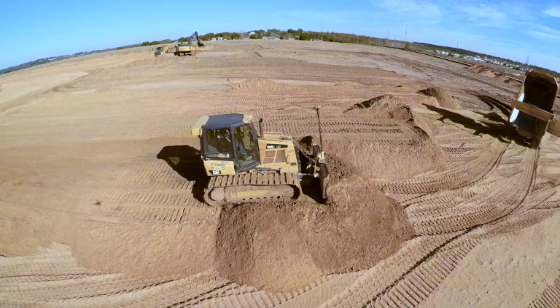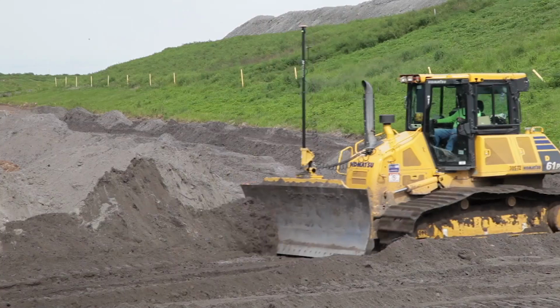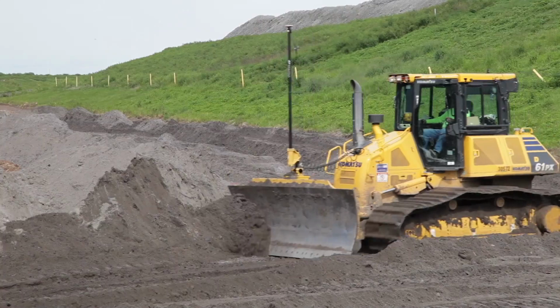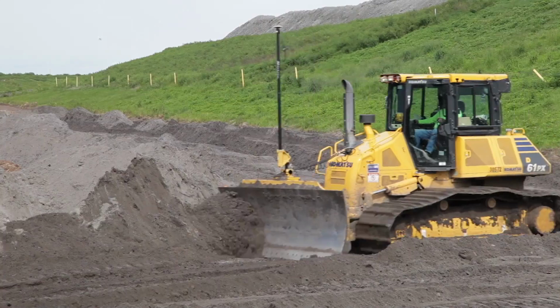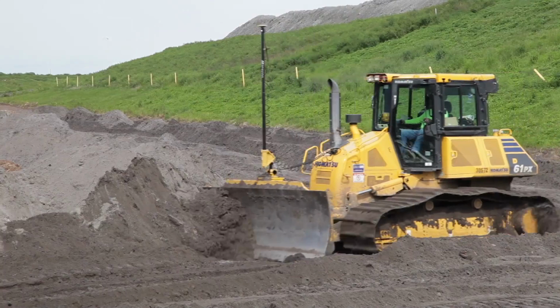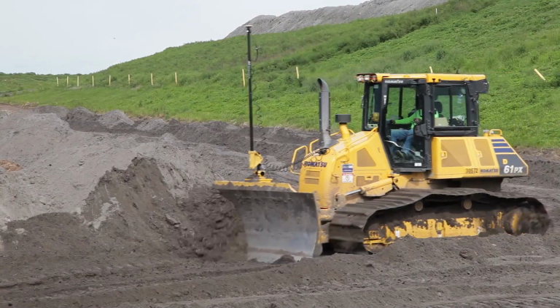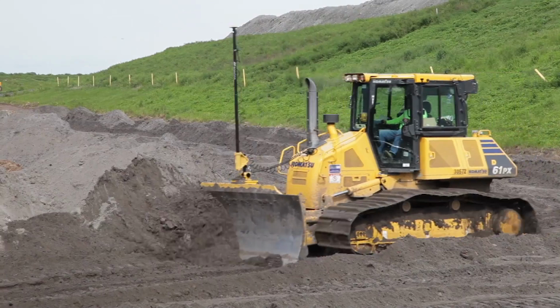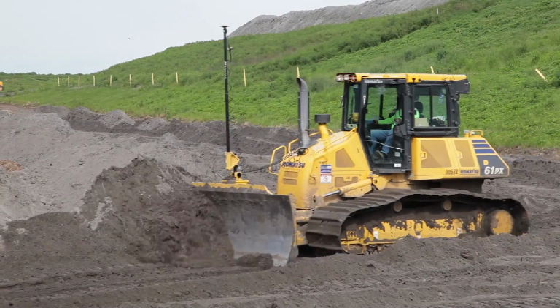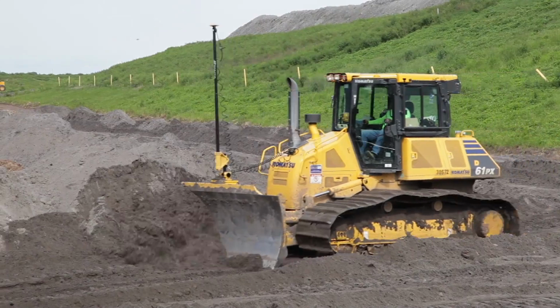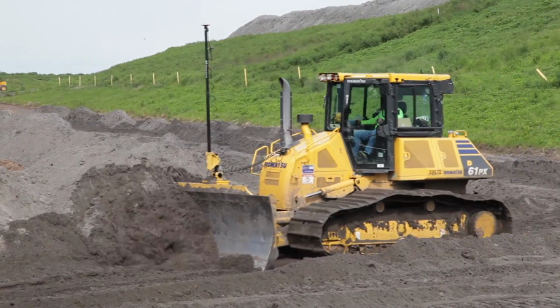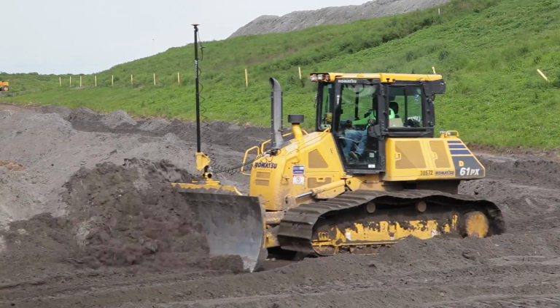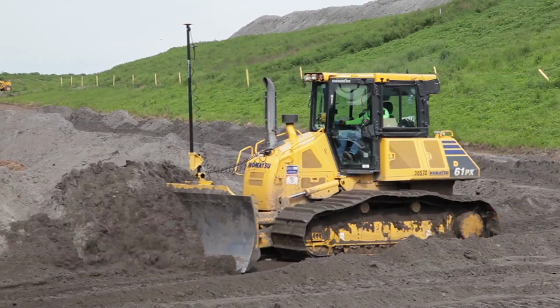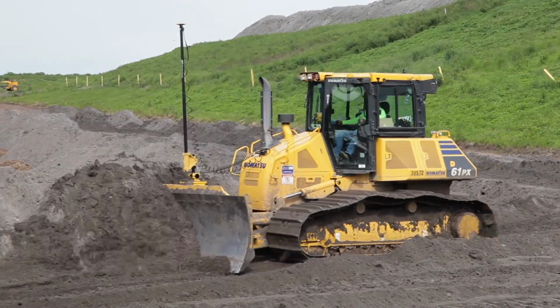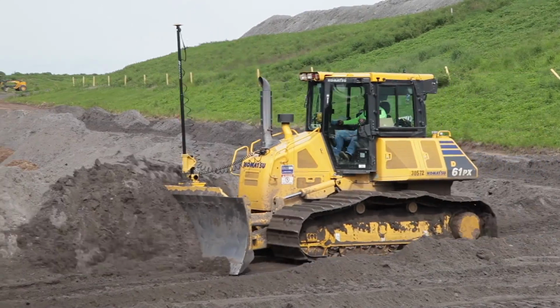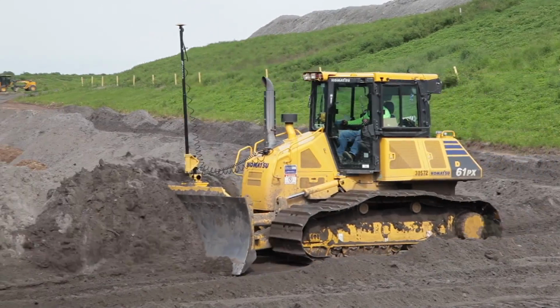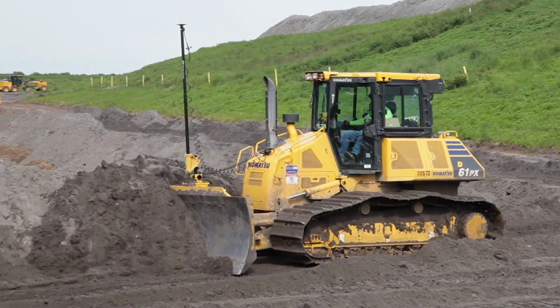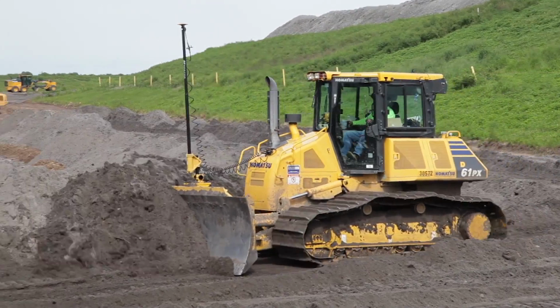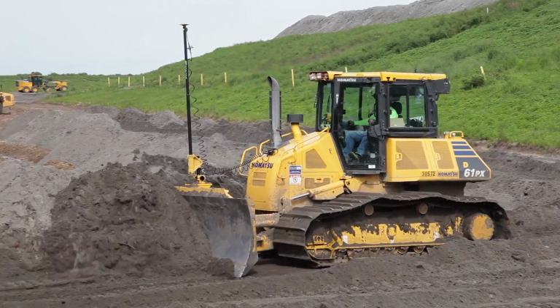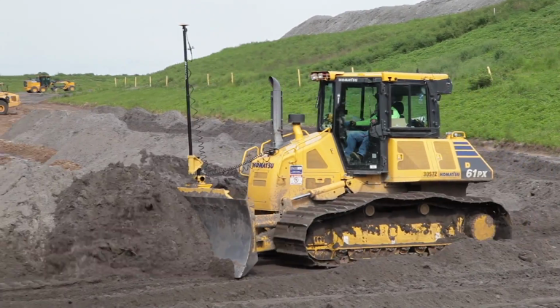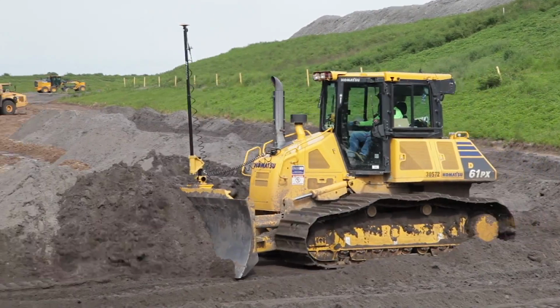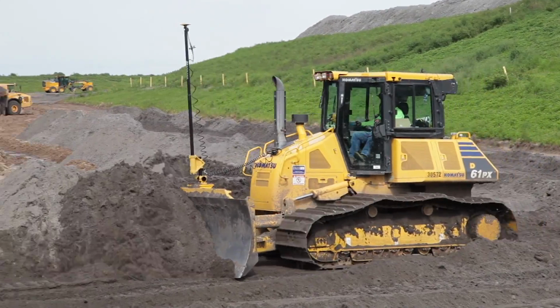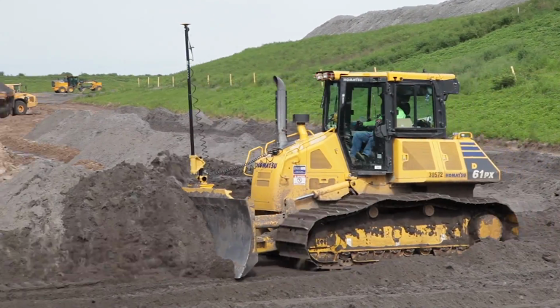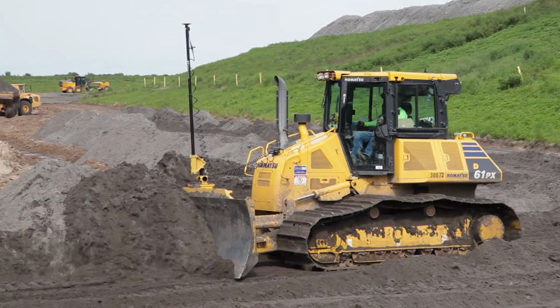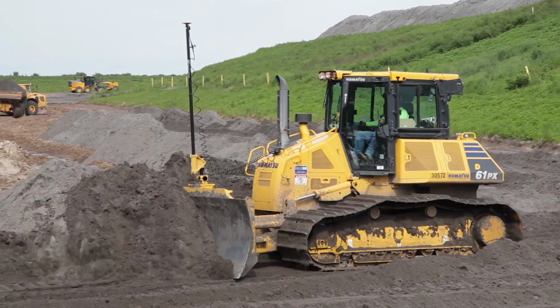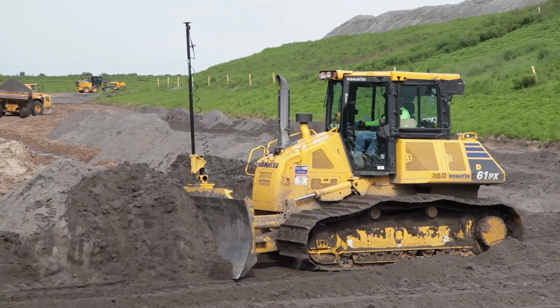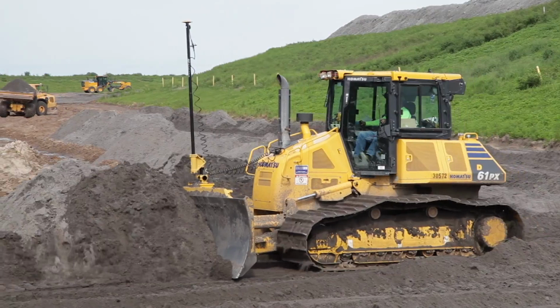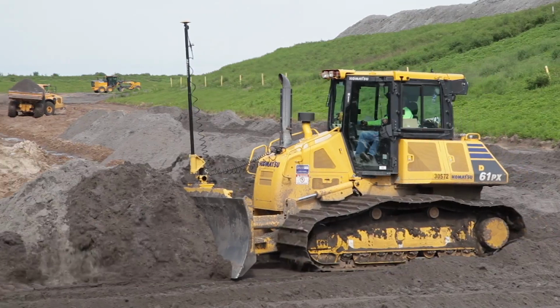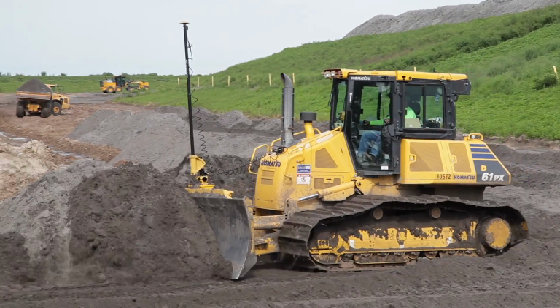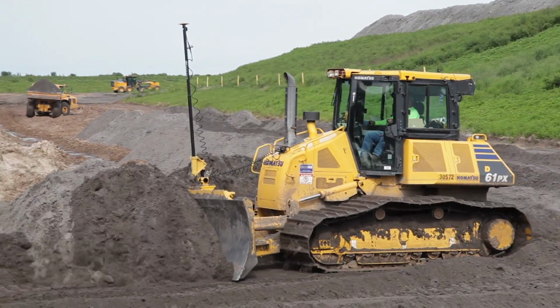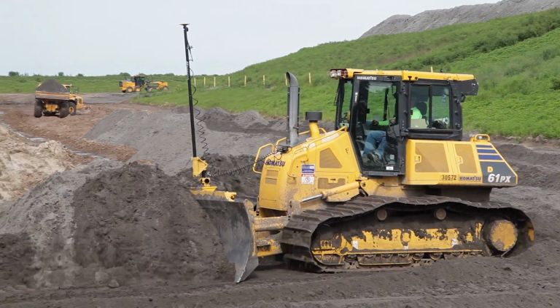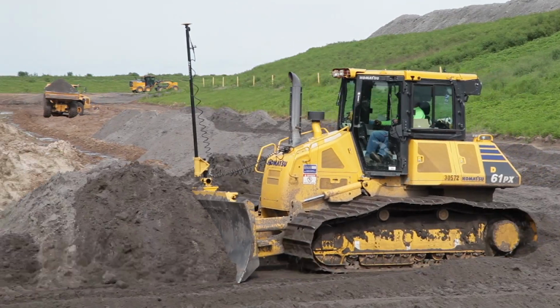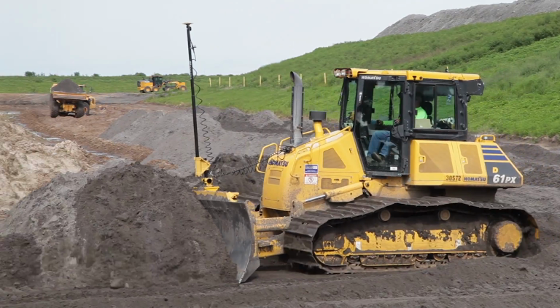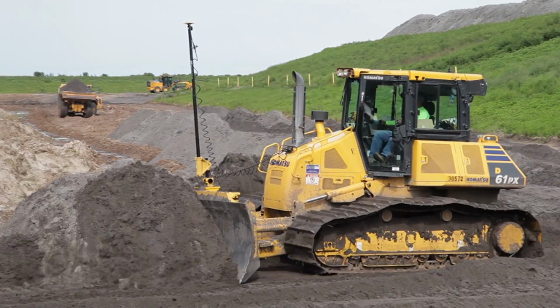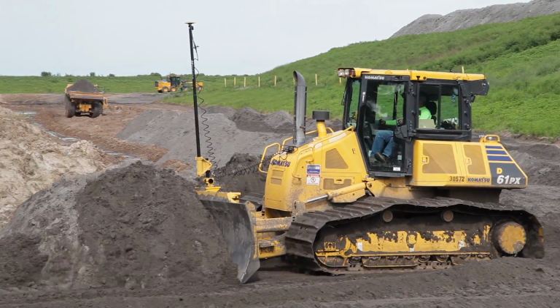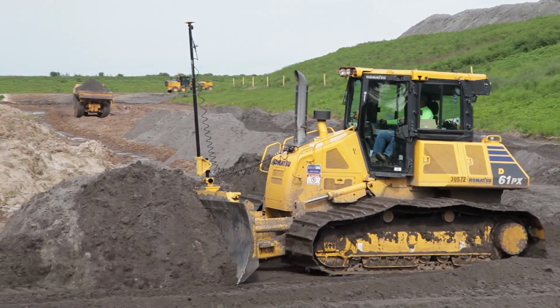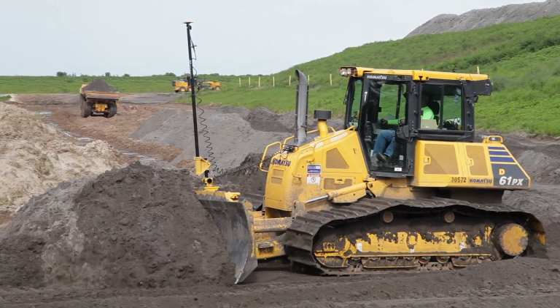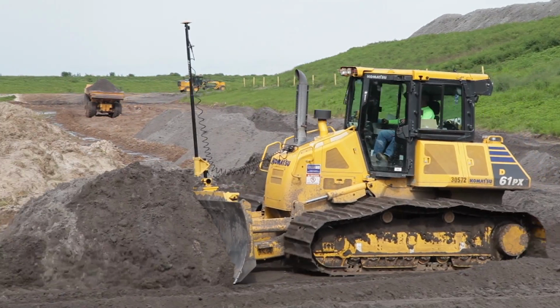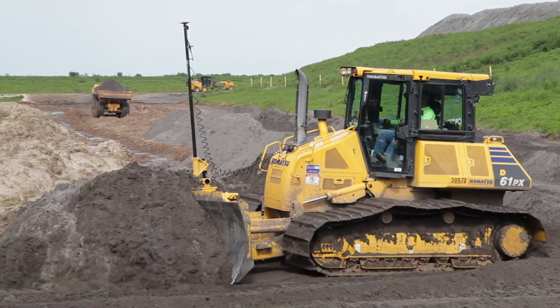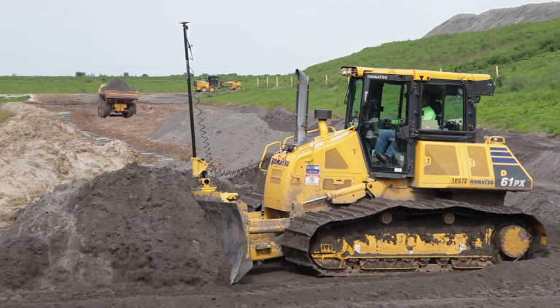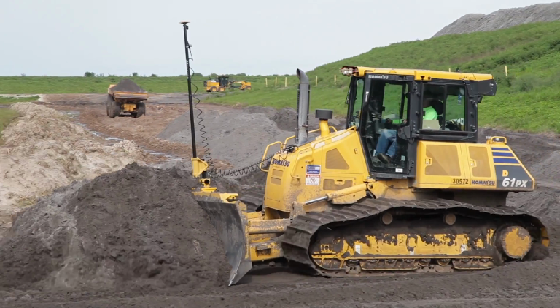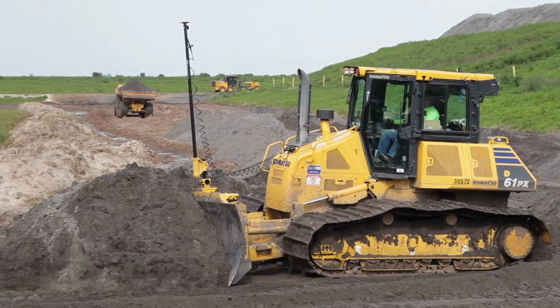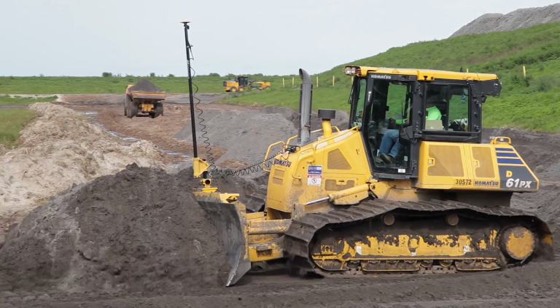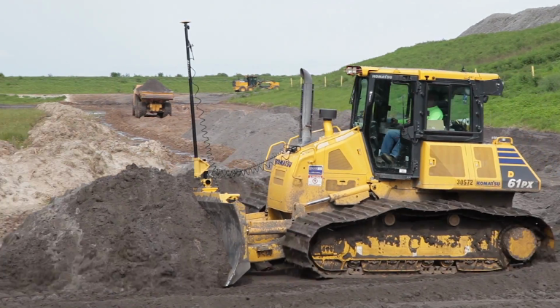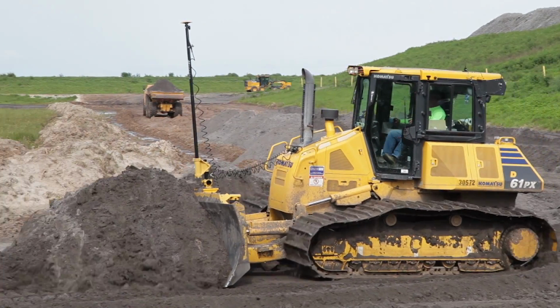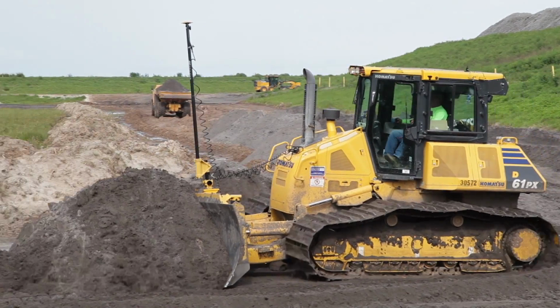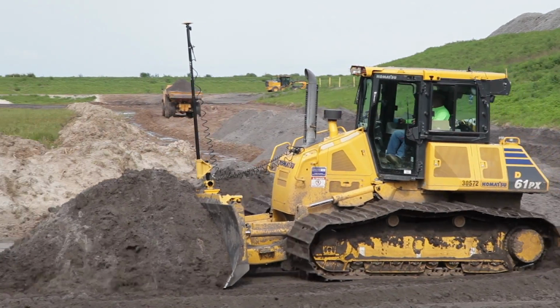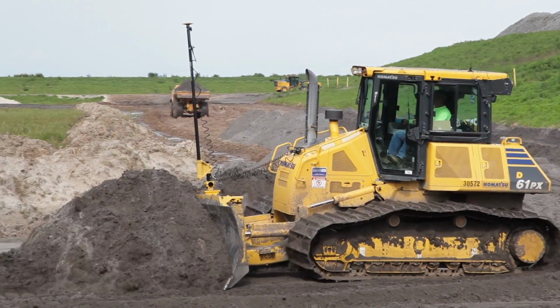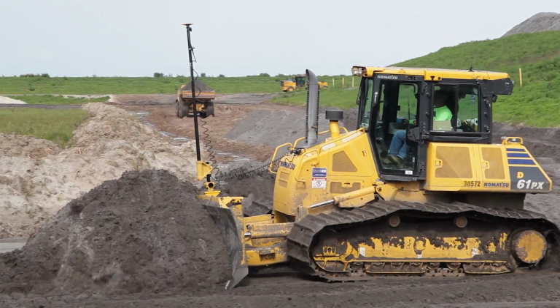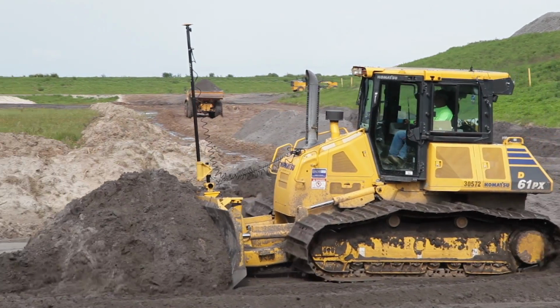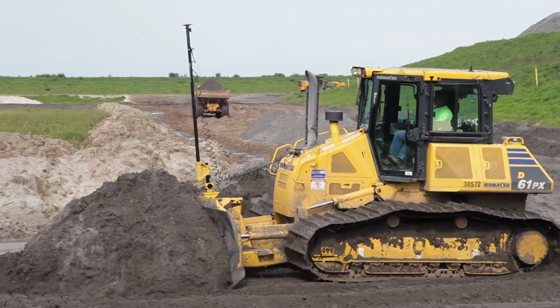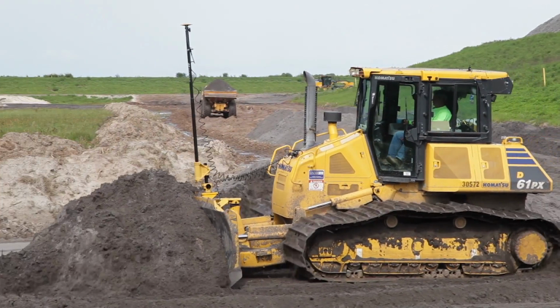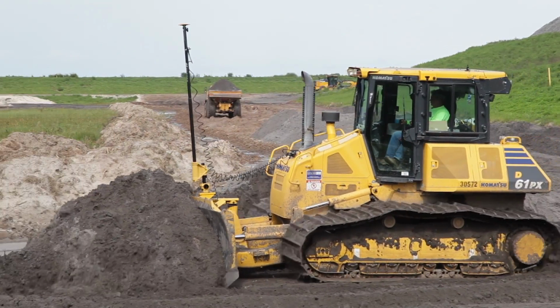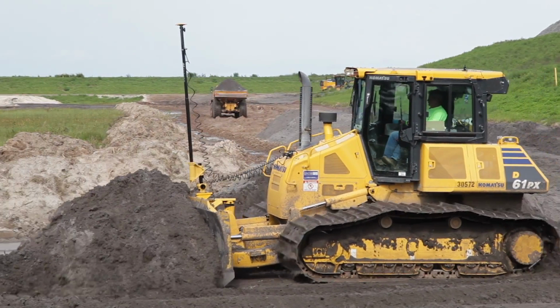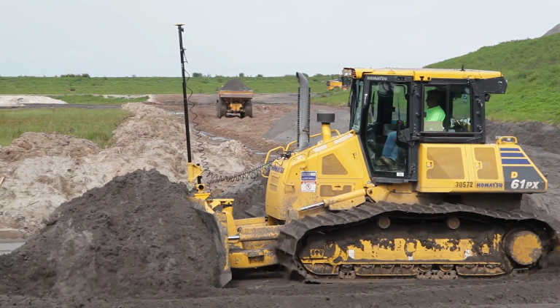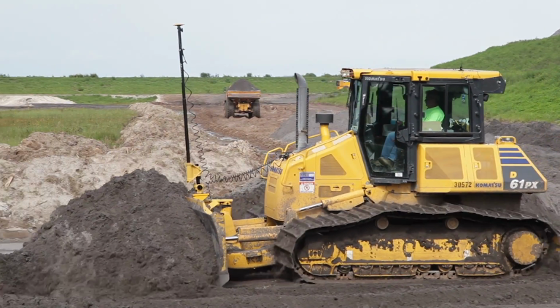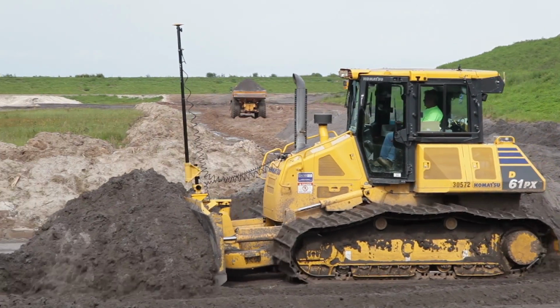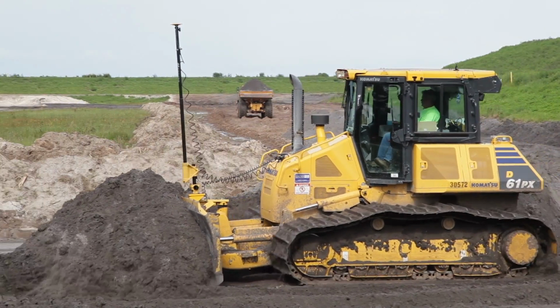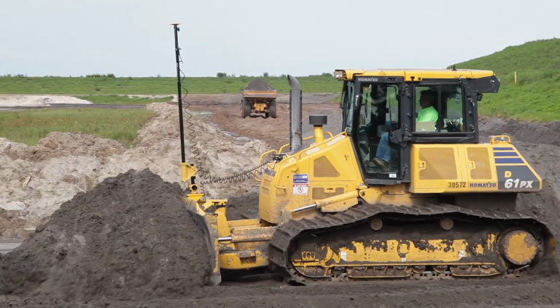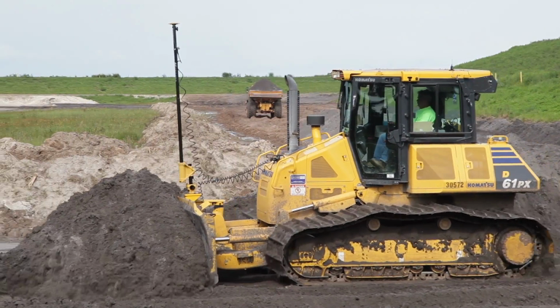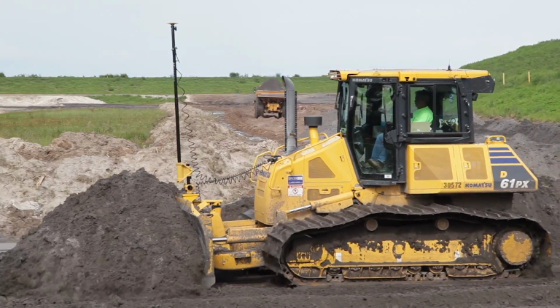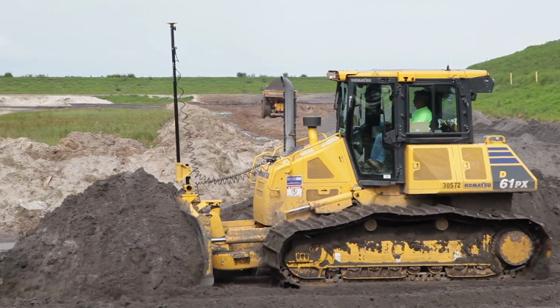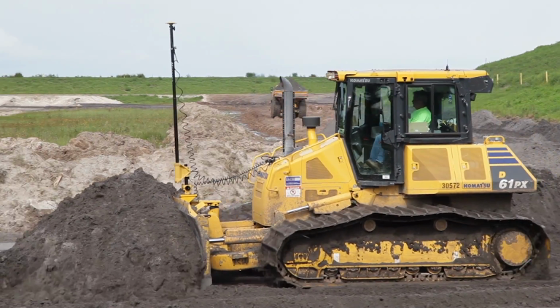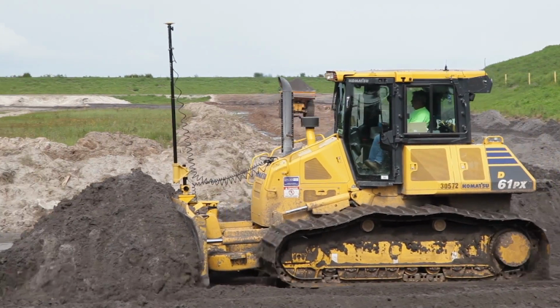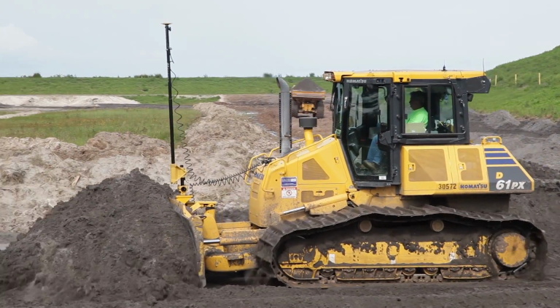This groundbreaking solution, 3DMC, greatly reduced jobsite costs and increased machine and operator productivity.